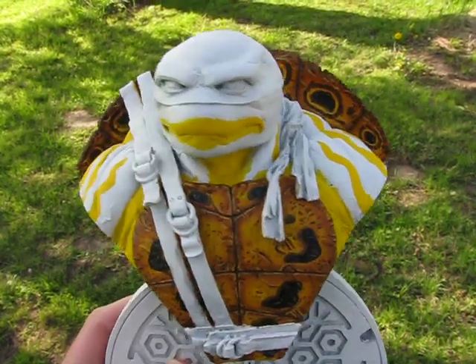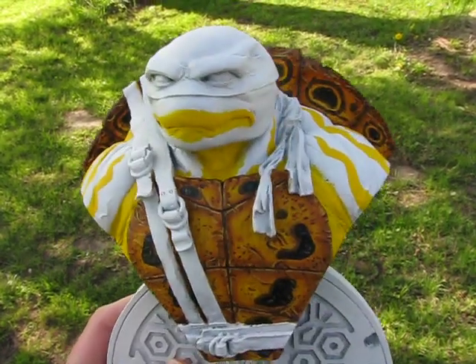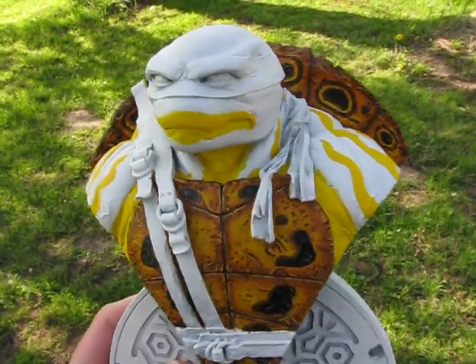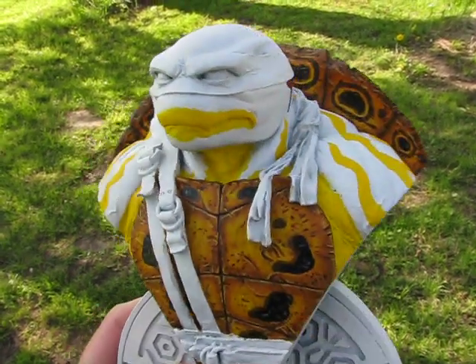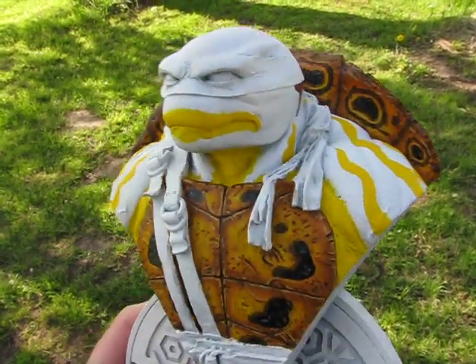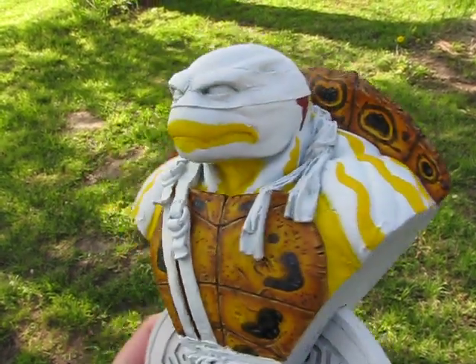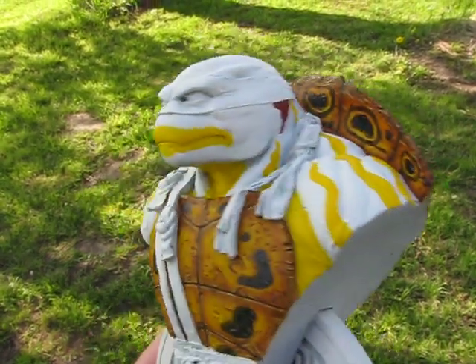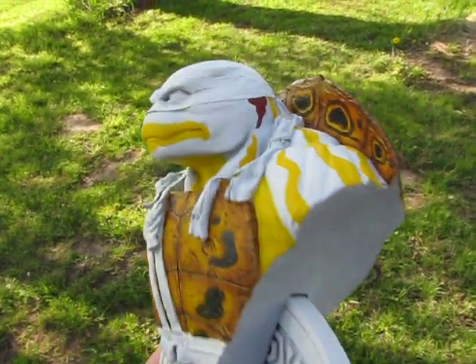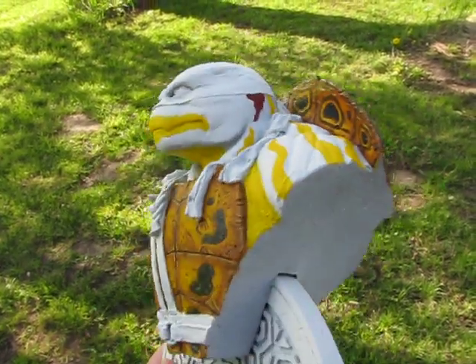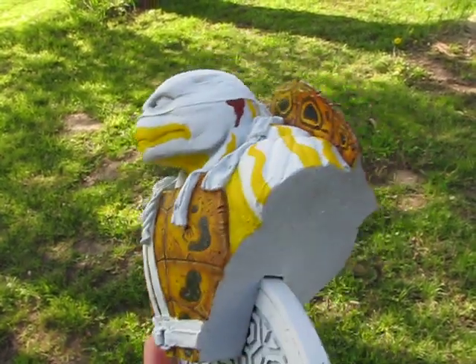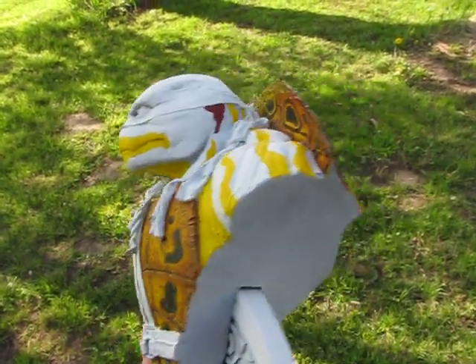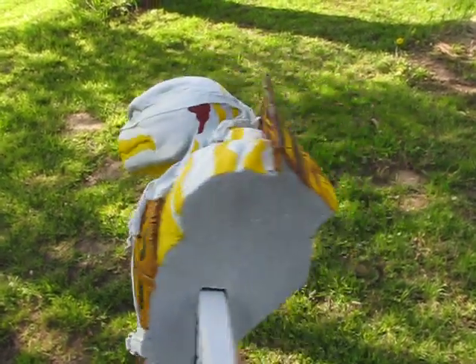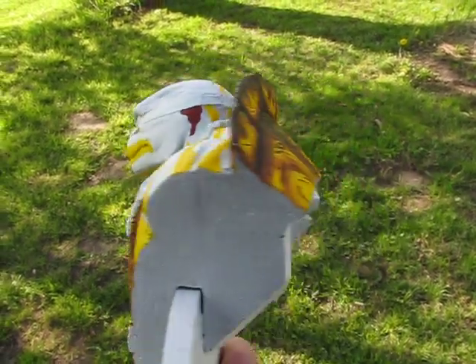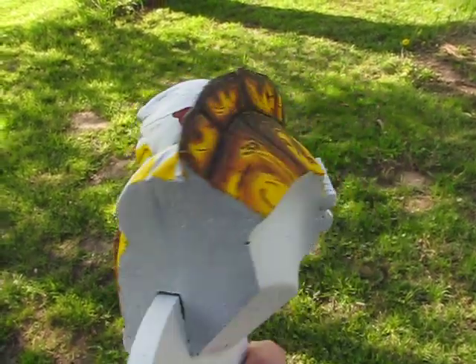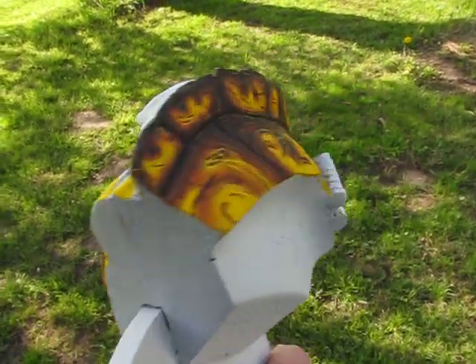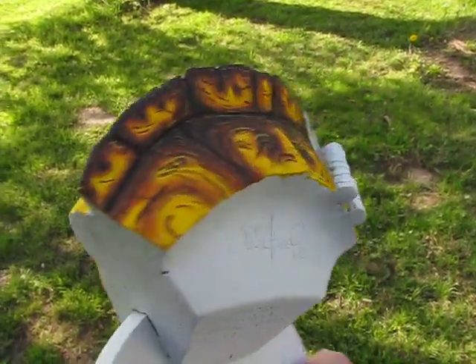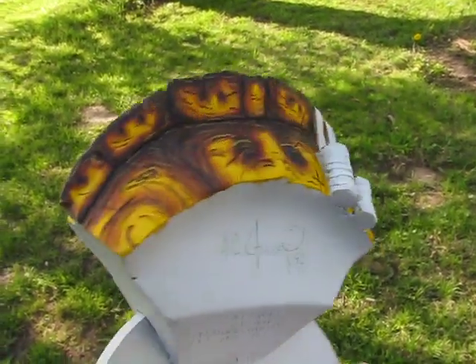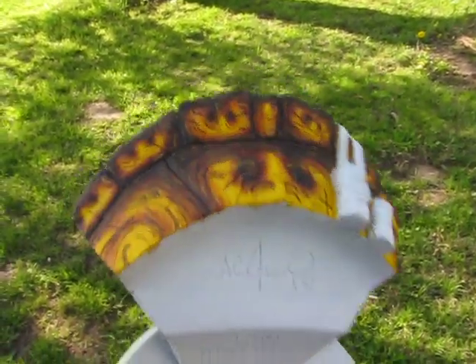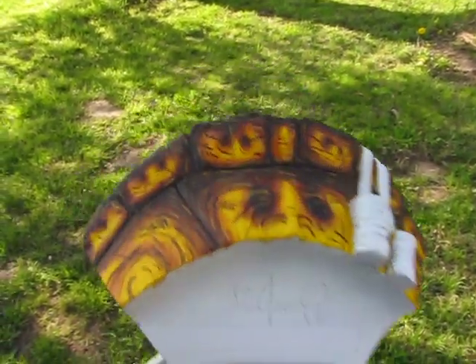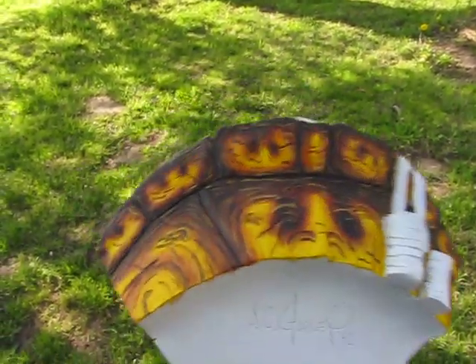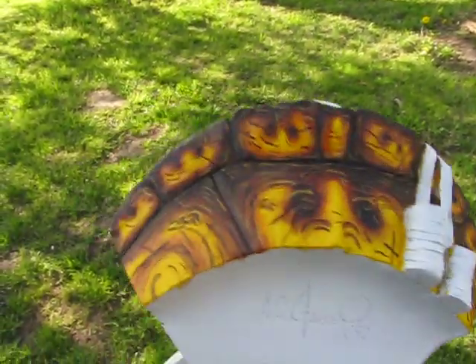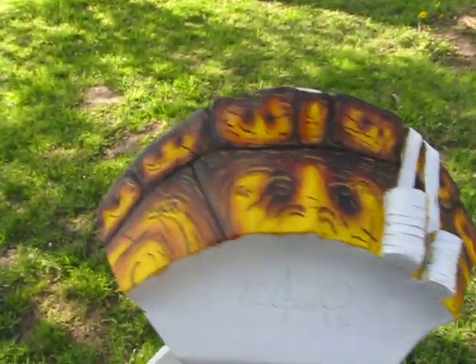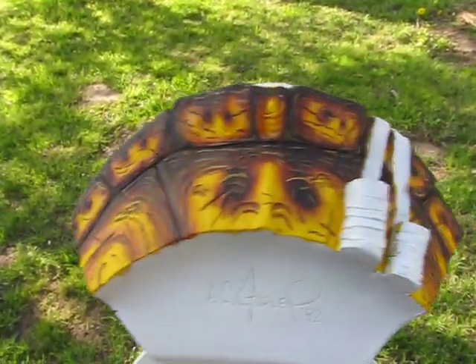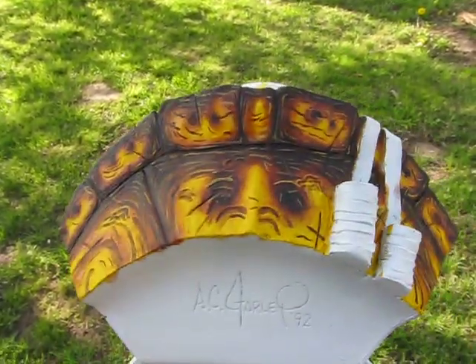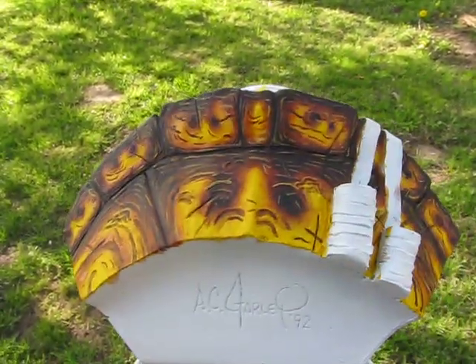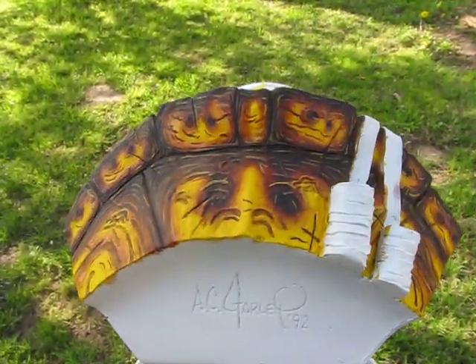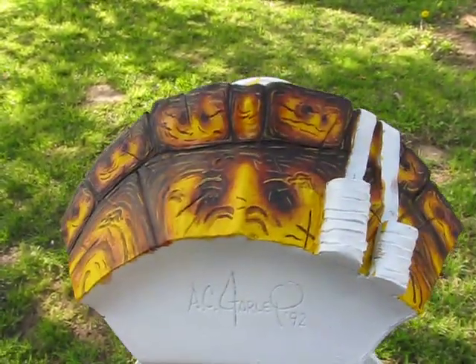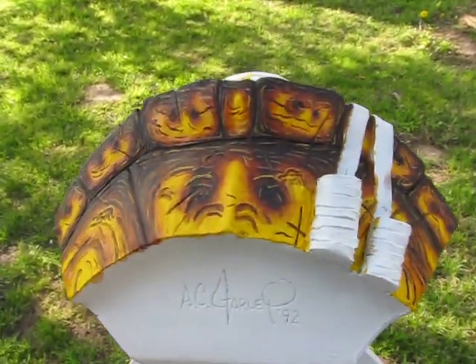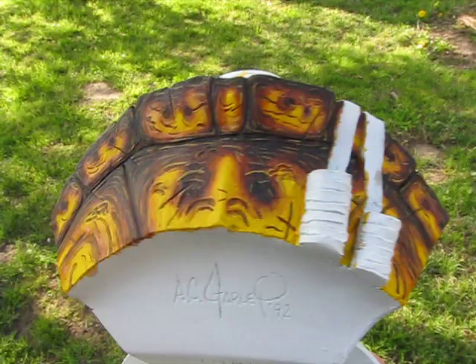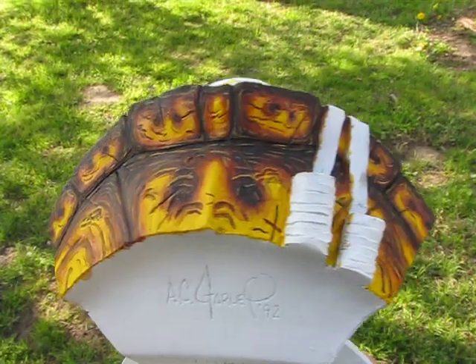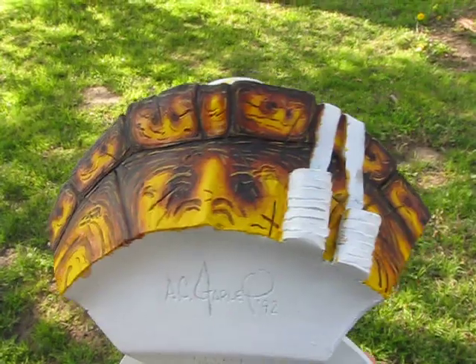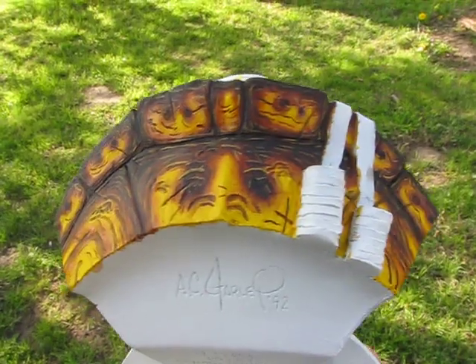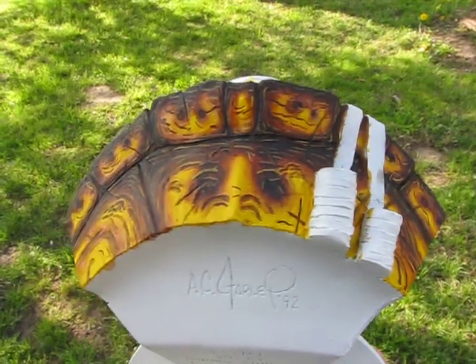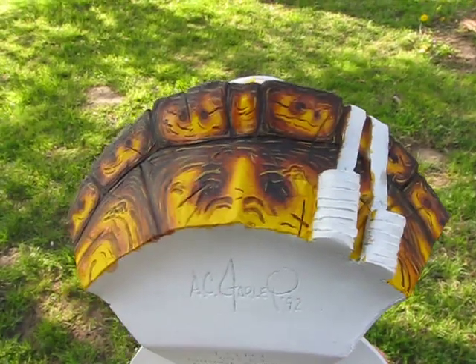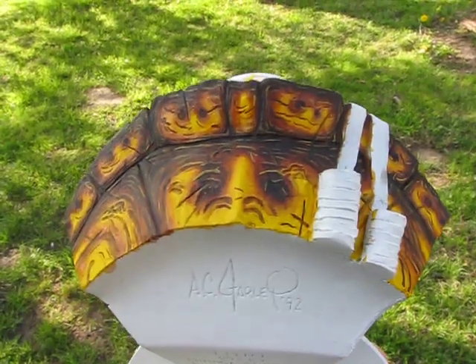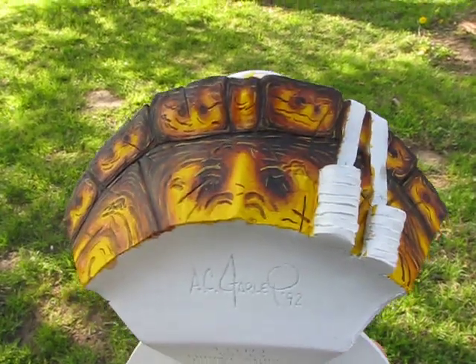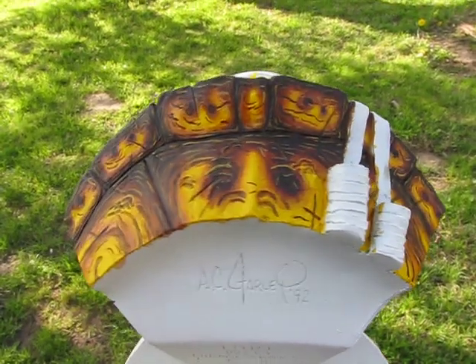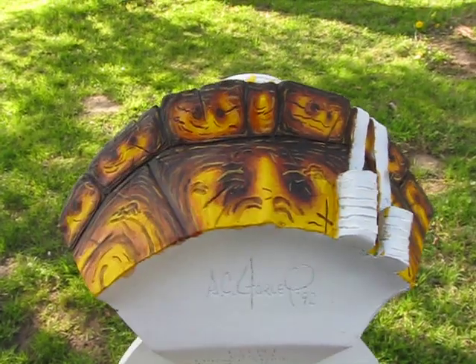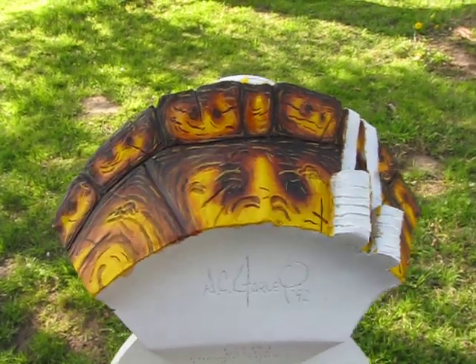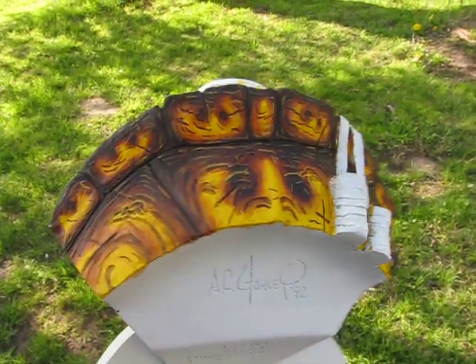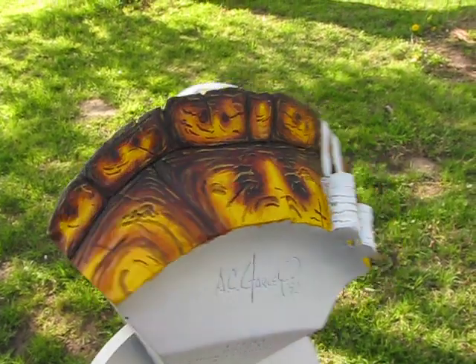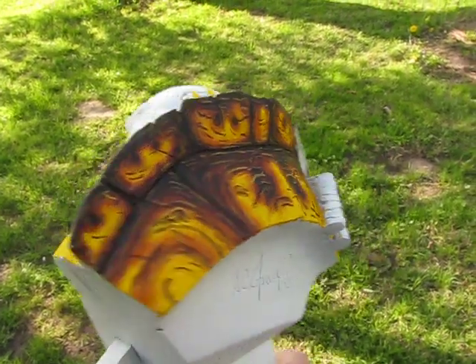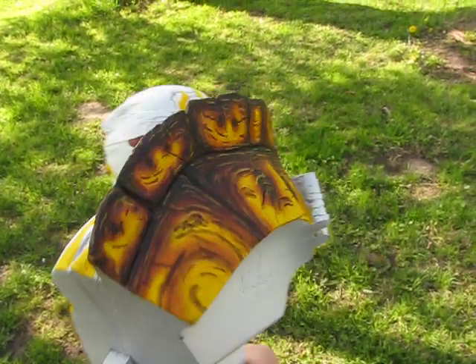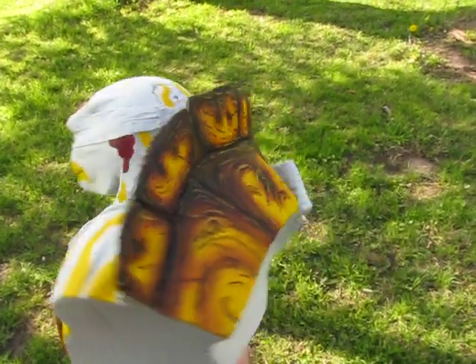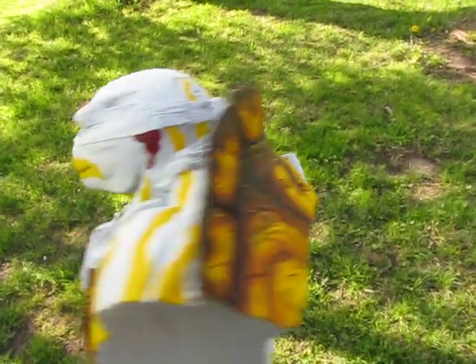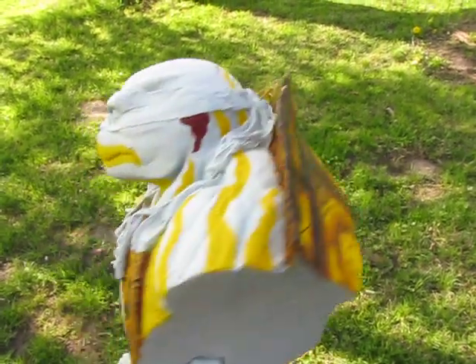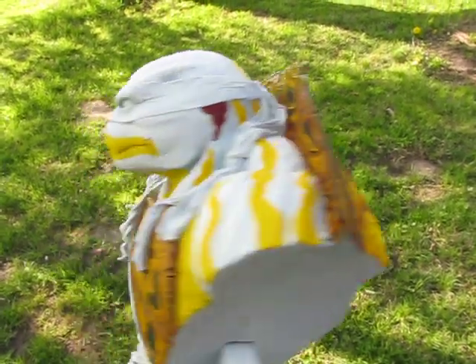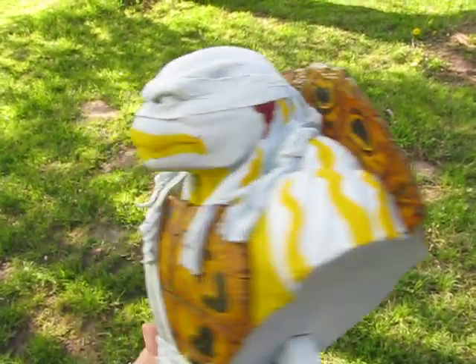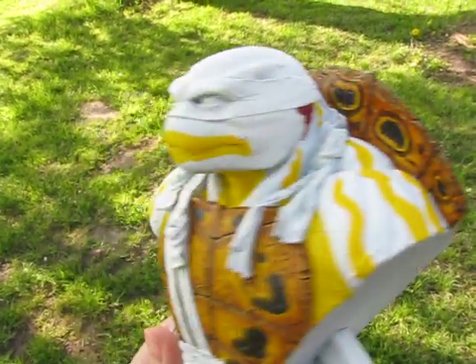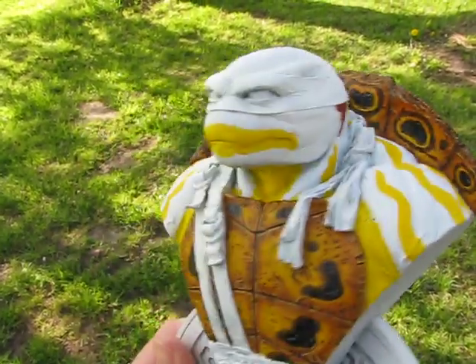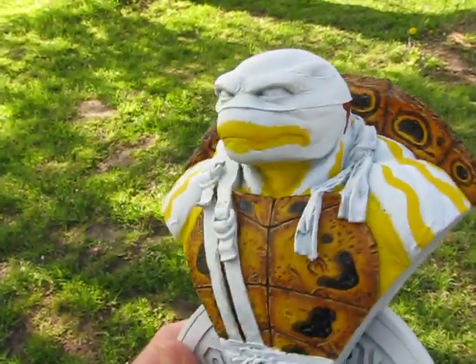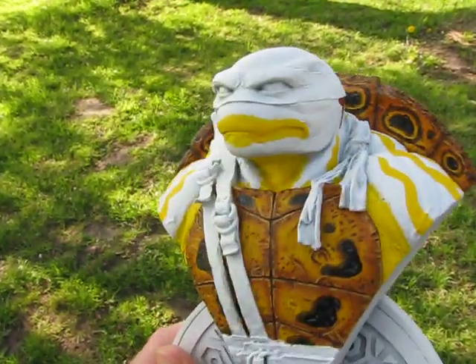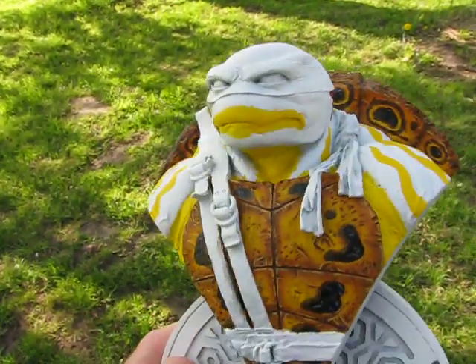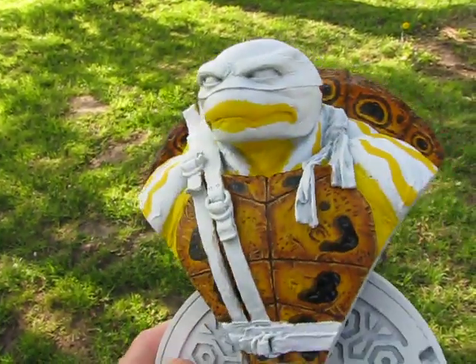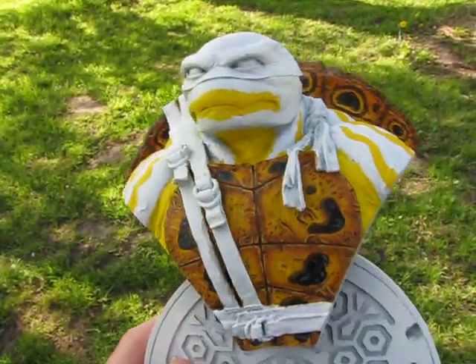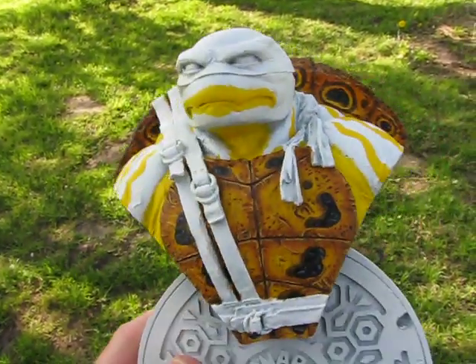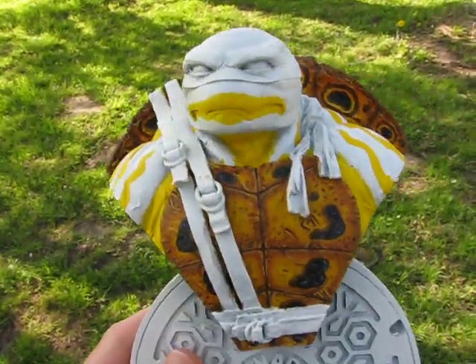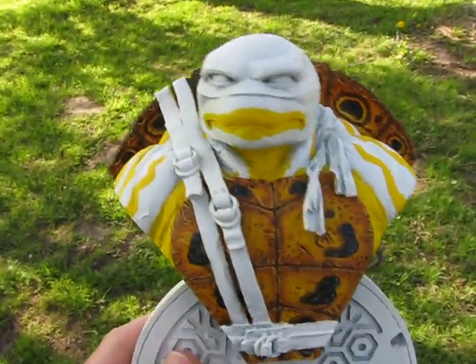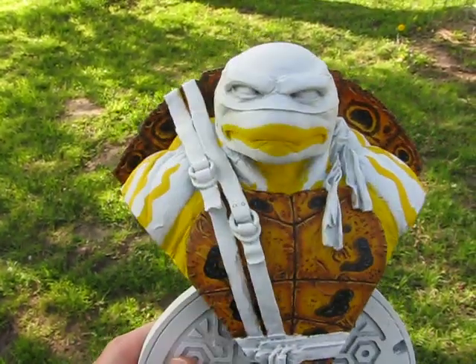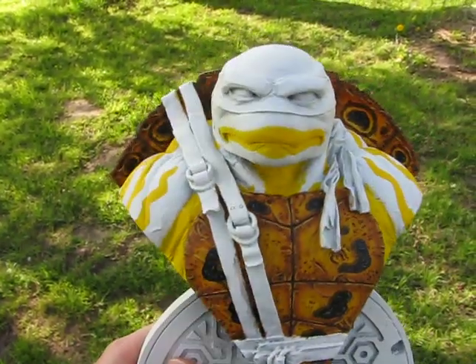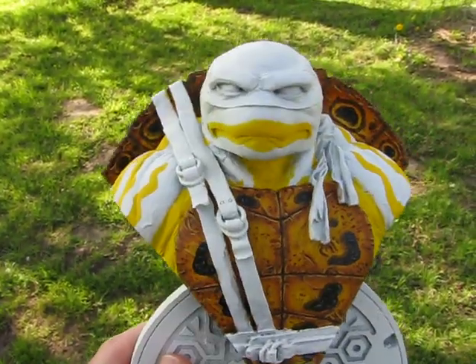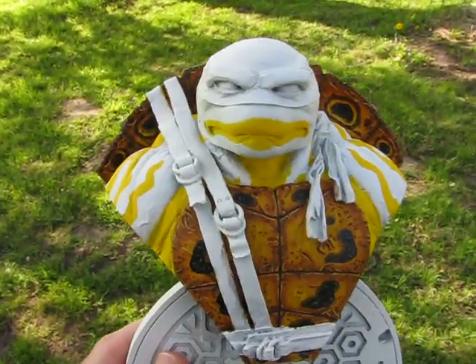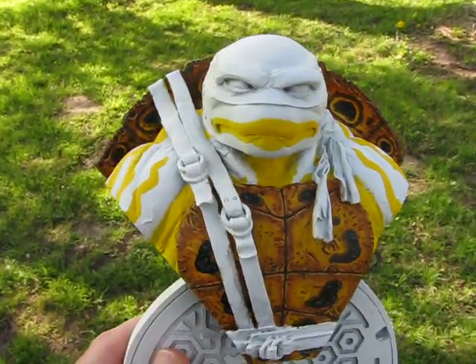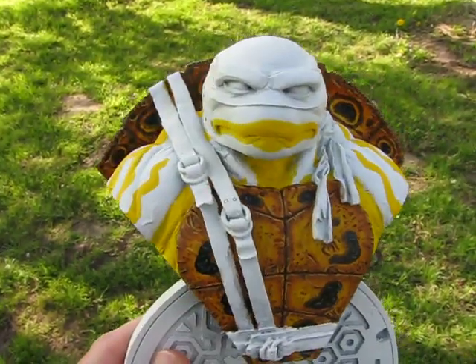Going to start the greens, hopefully tonight, and then it gets fun.